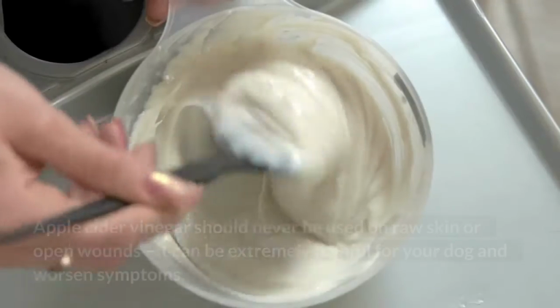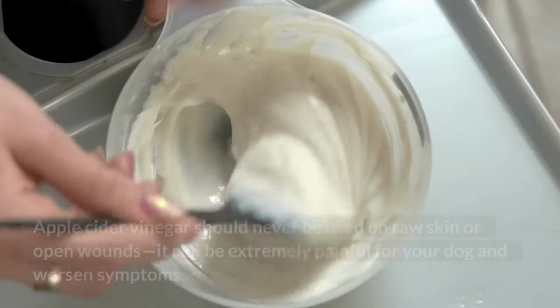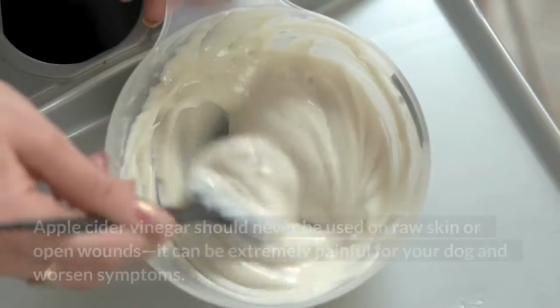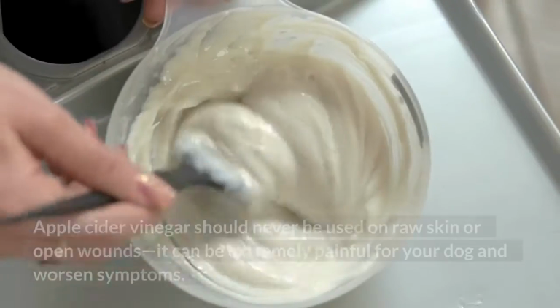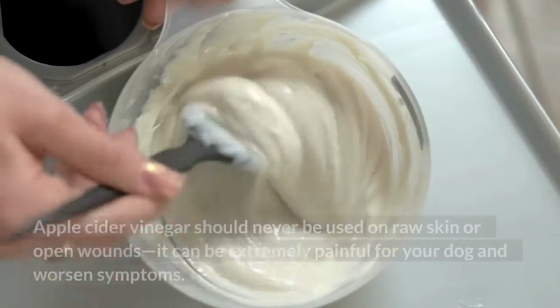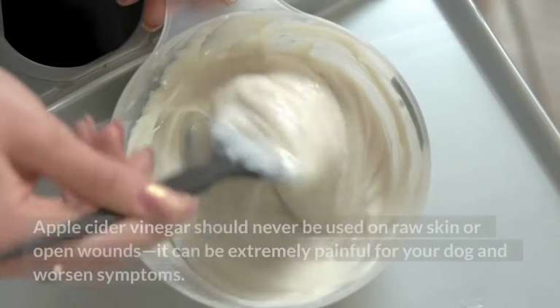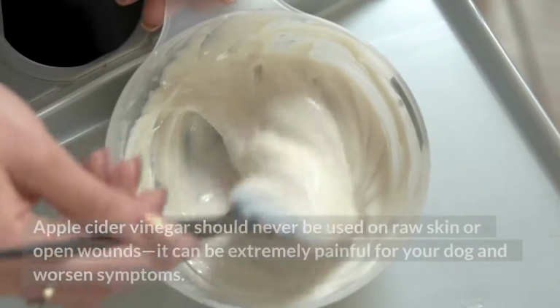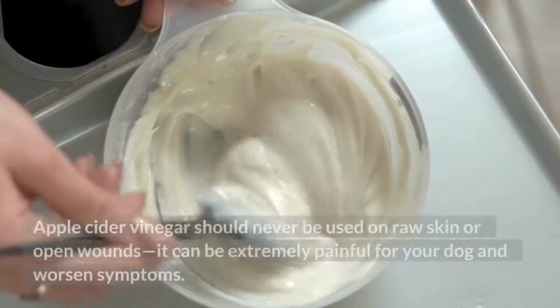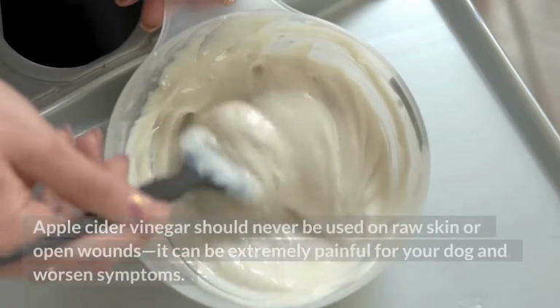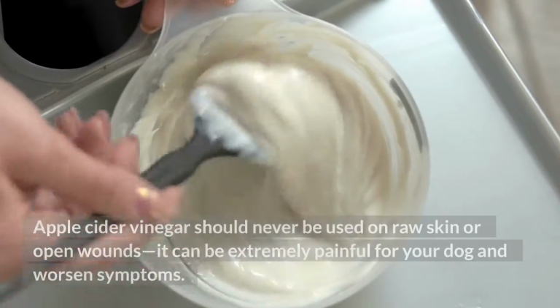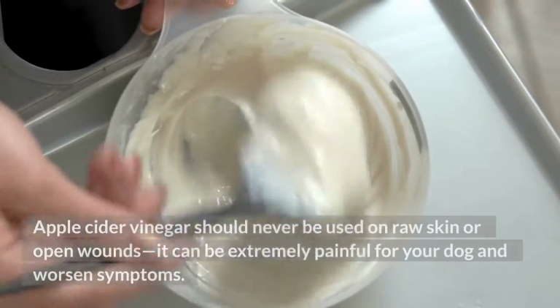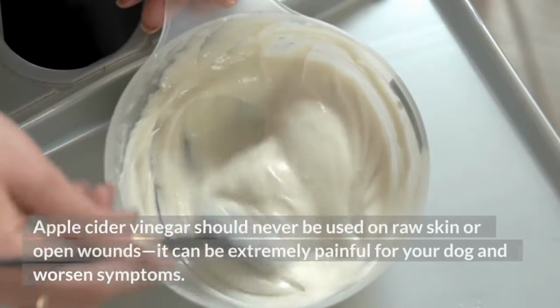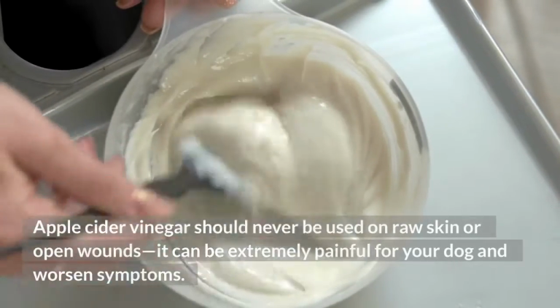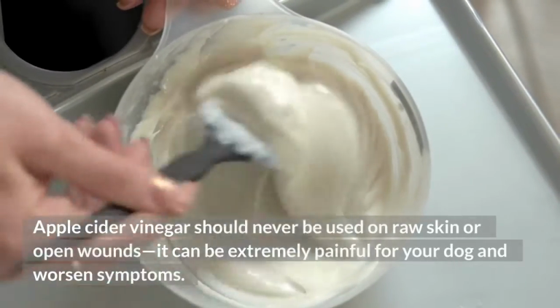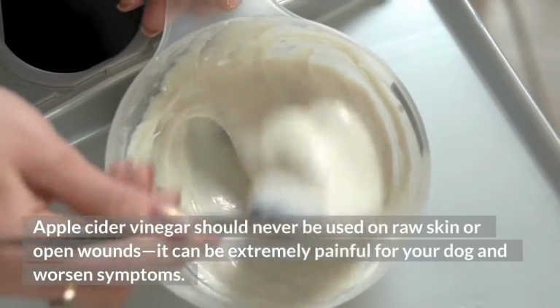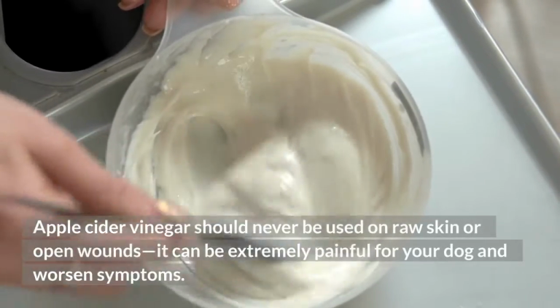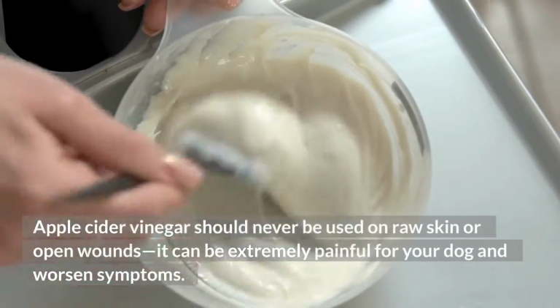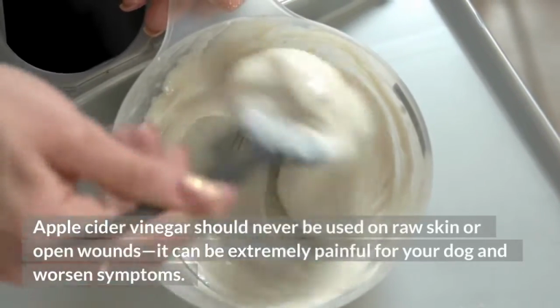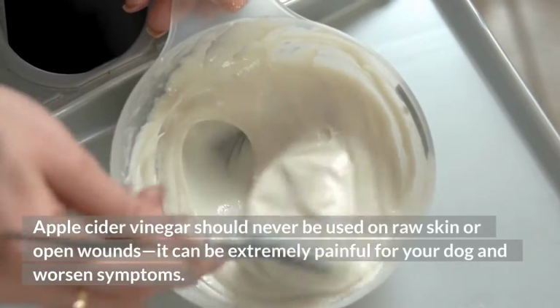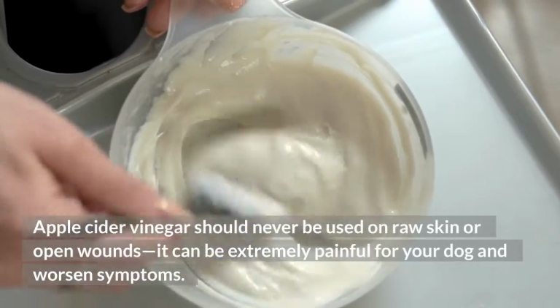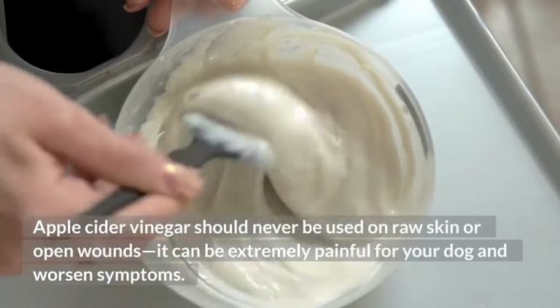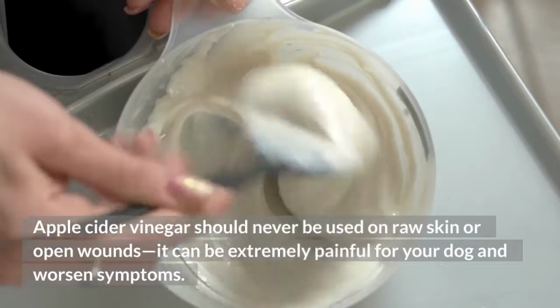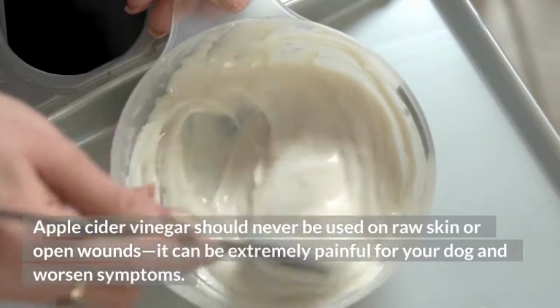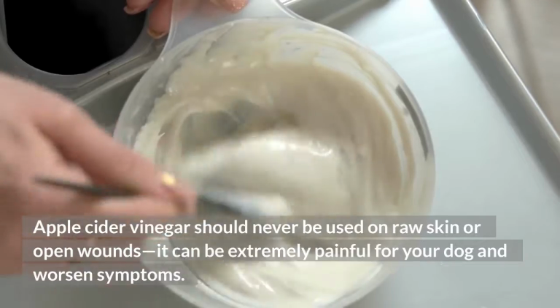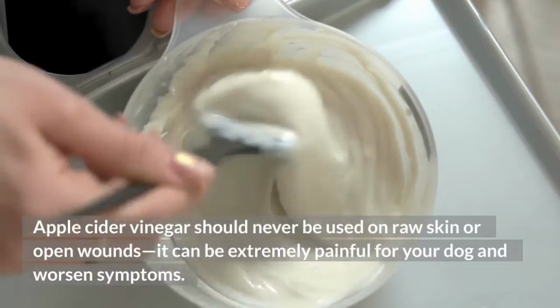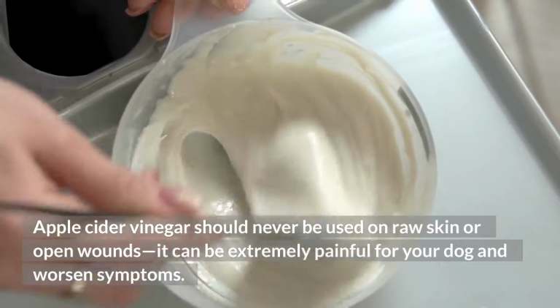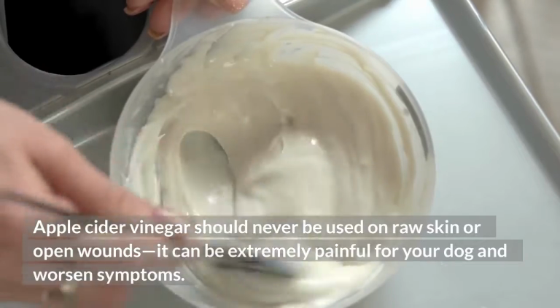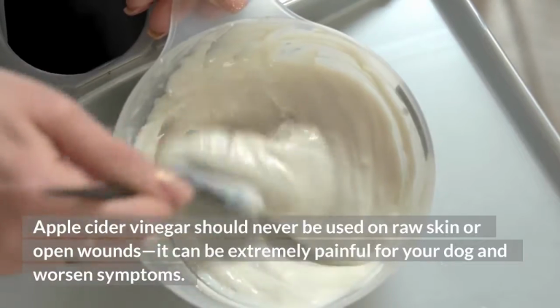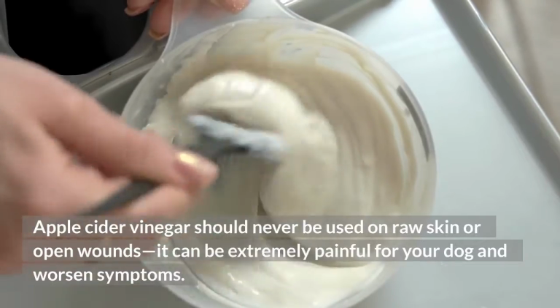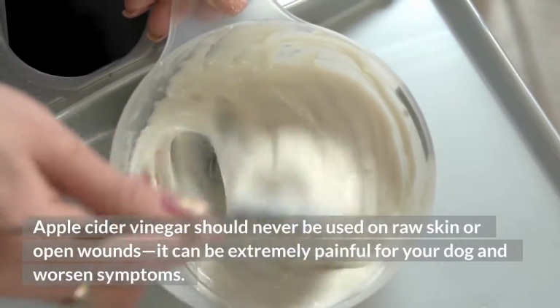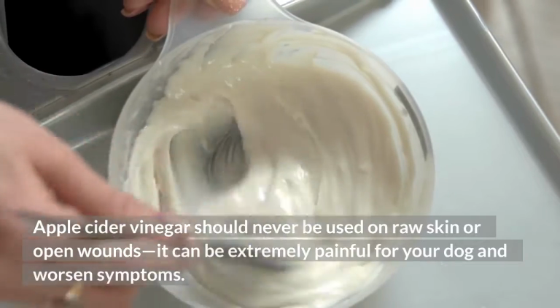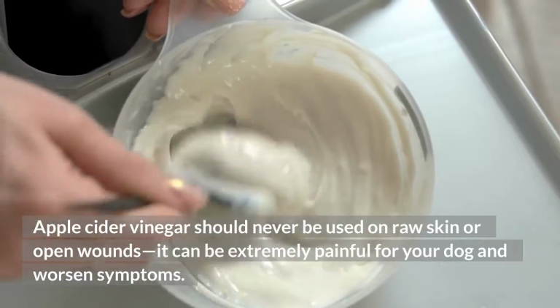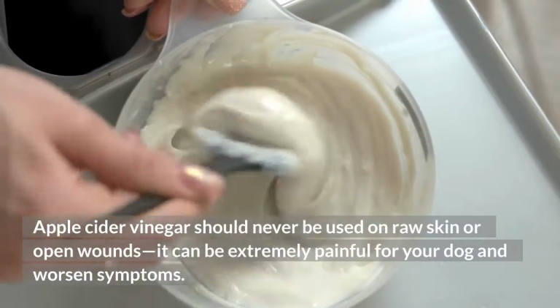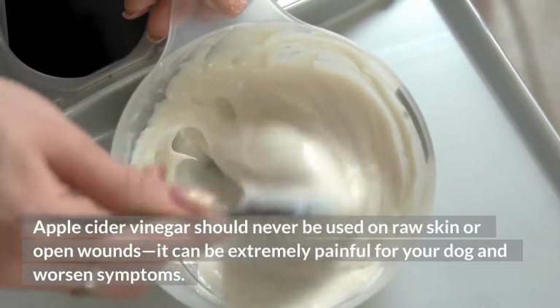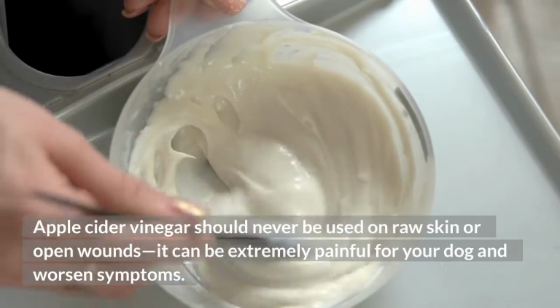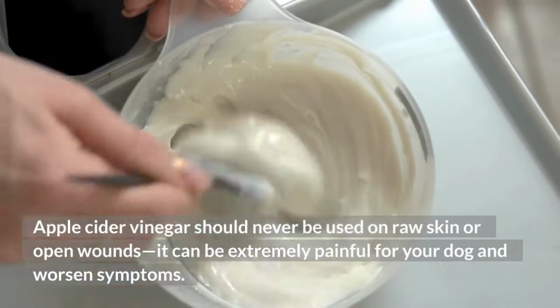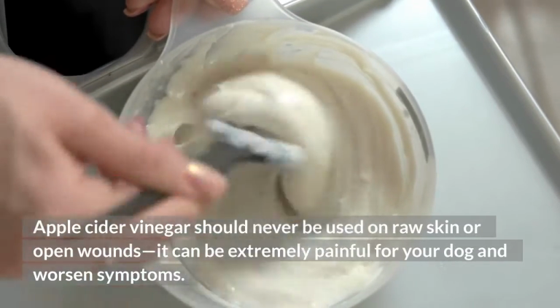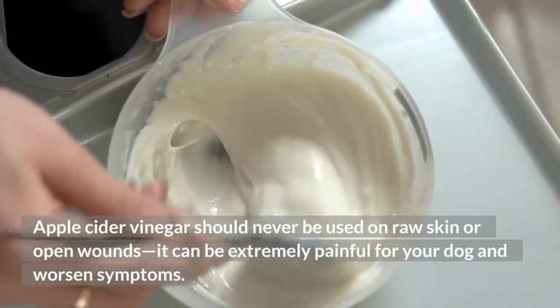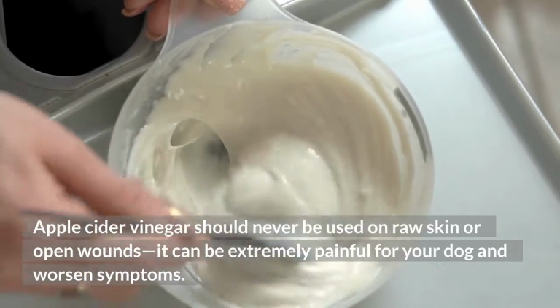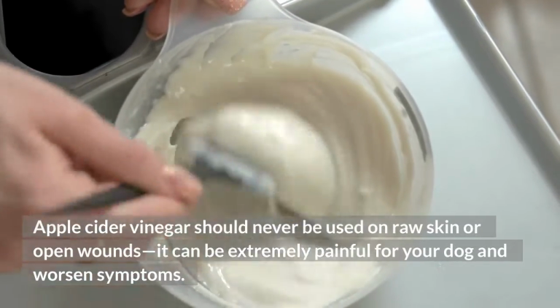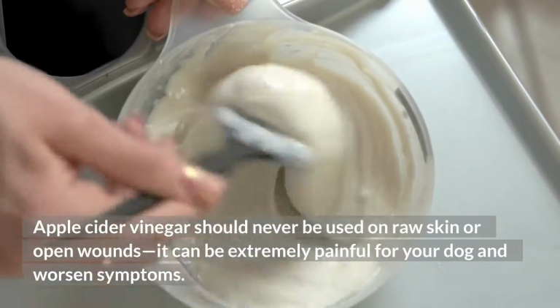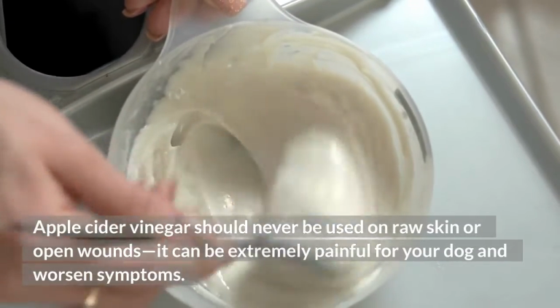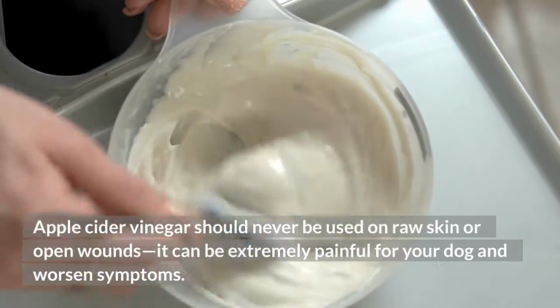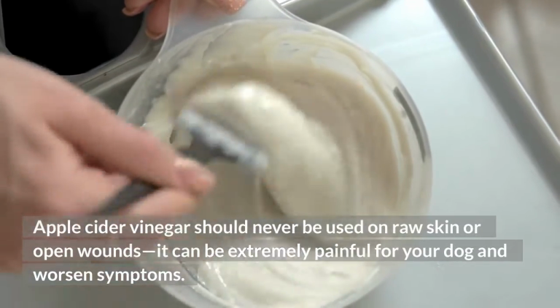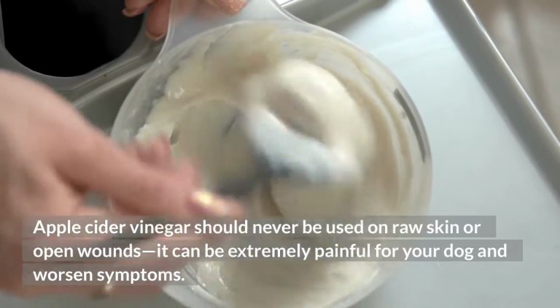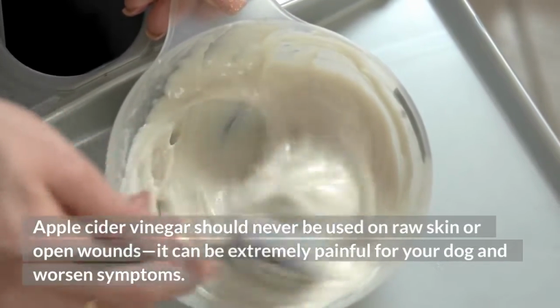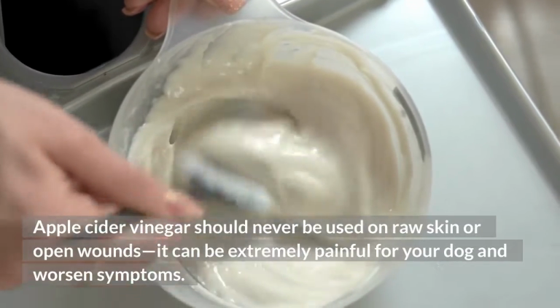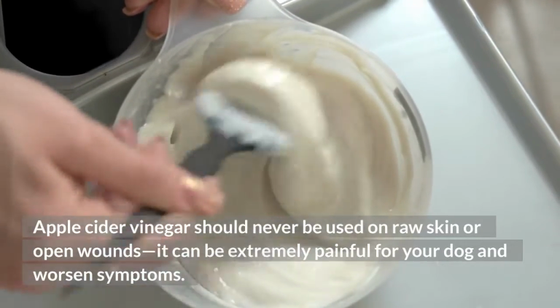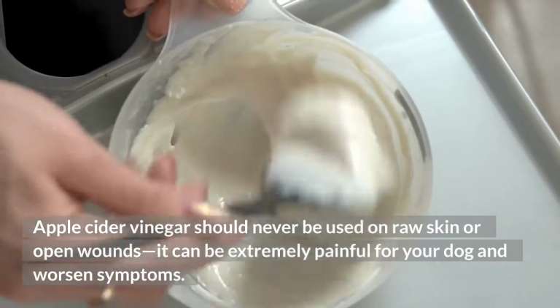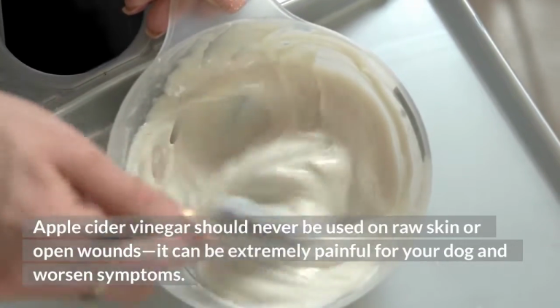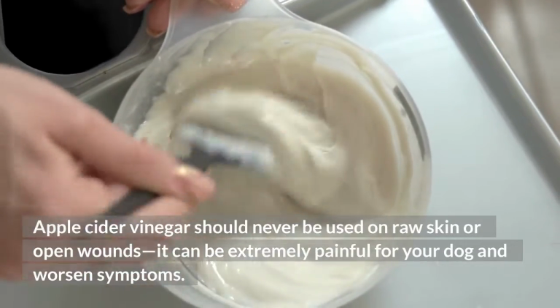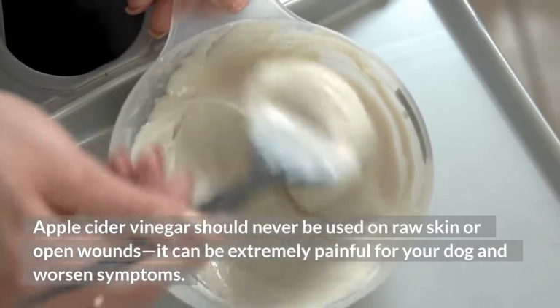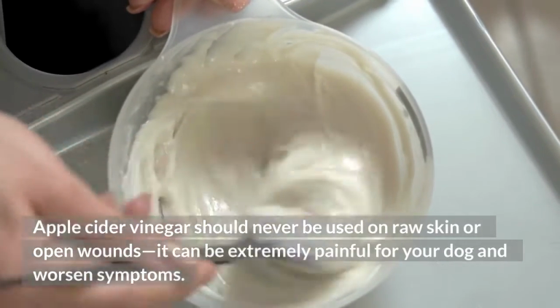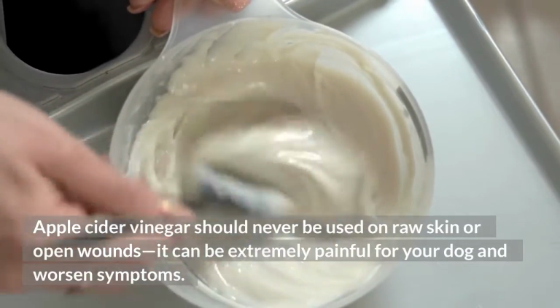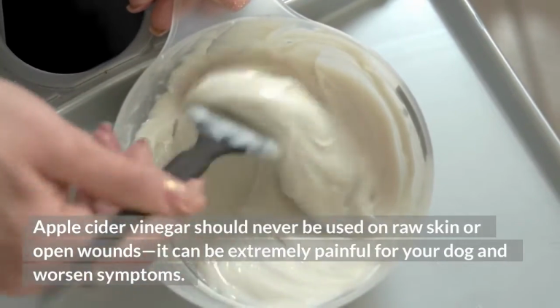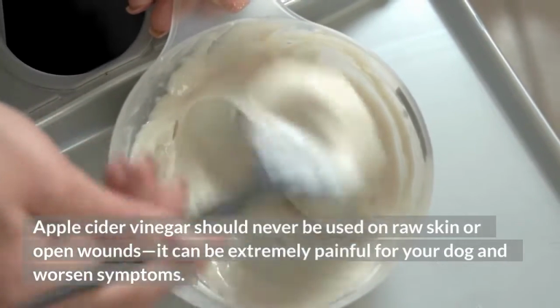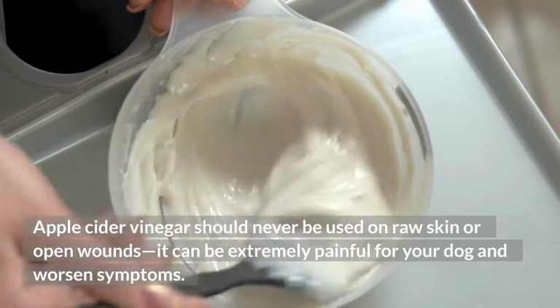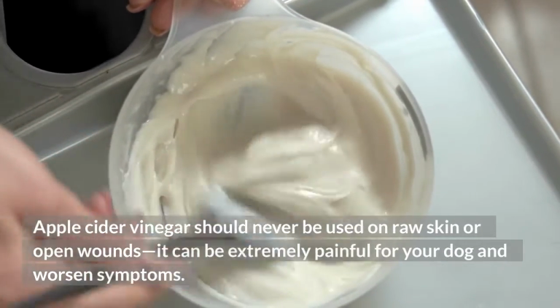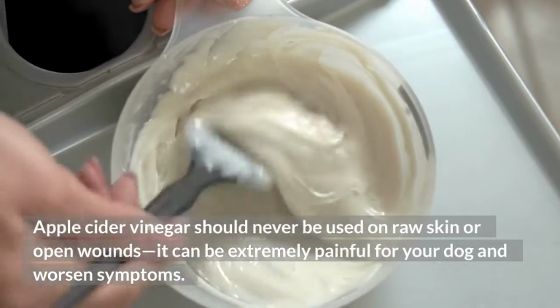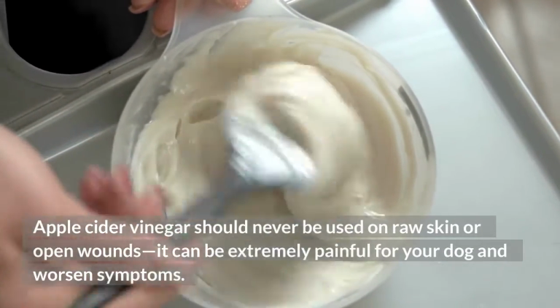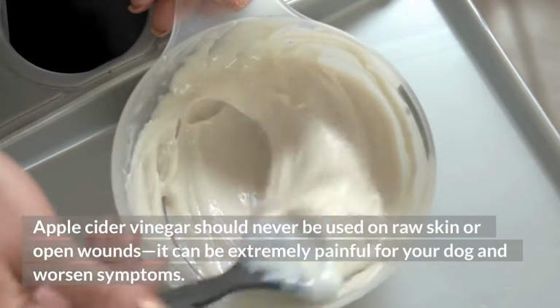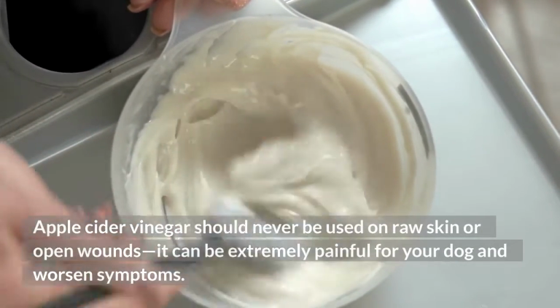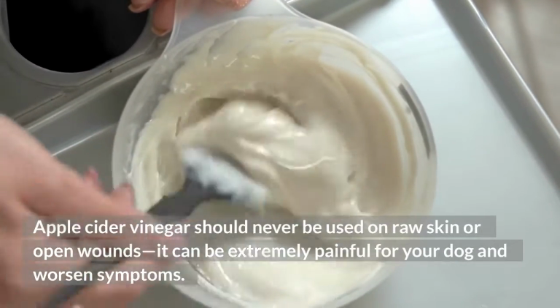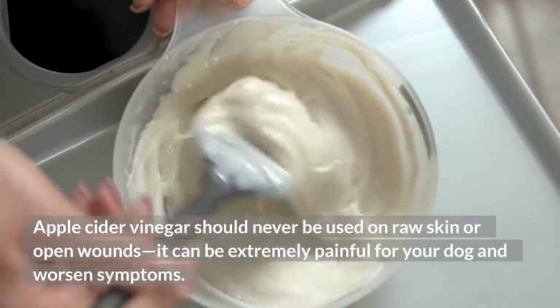Apple cider vinegar should never be used on raw skin or open wounds — it can be extremely painful for your dog and worsen symptoms.